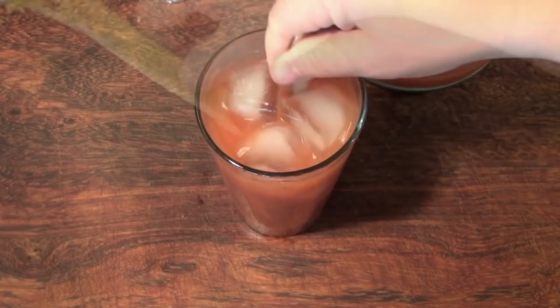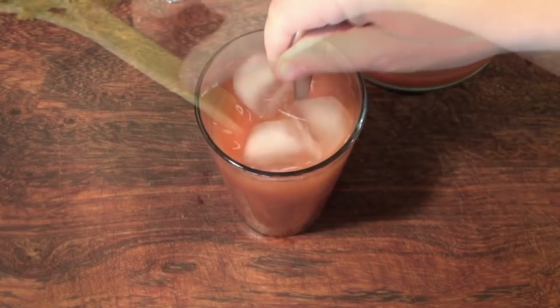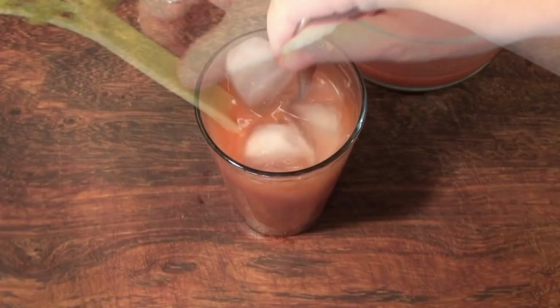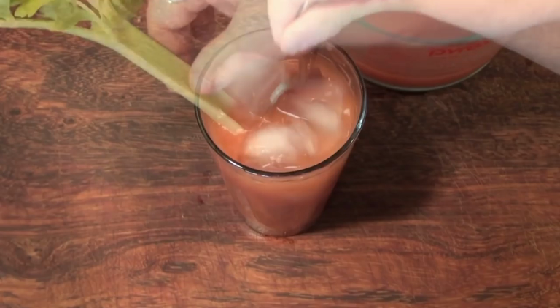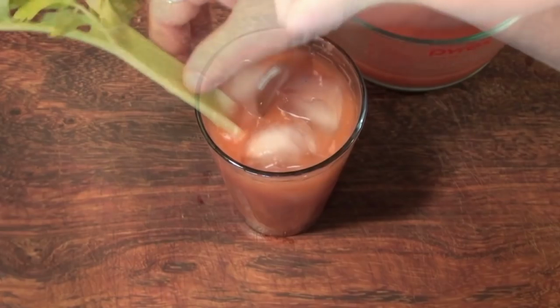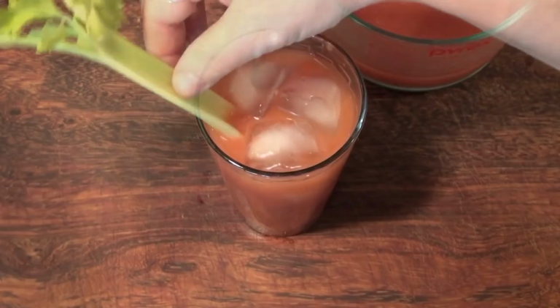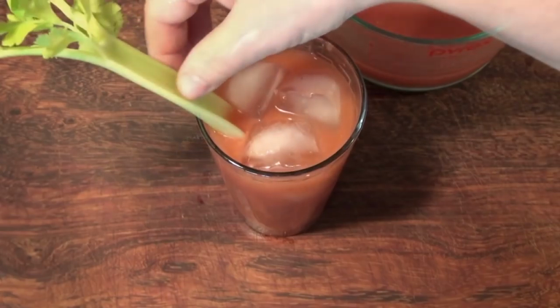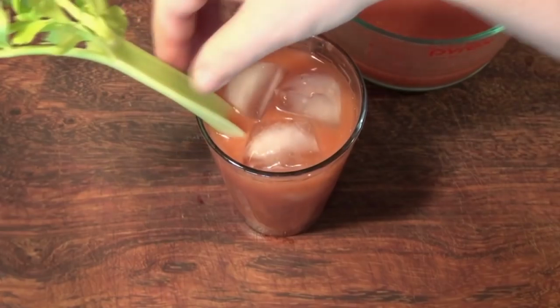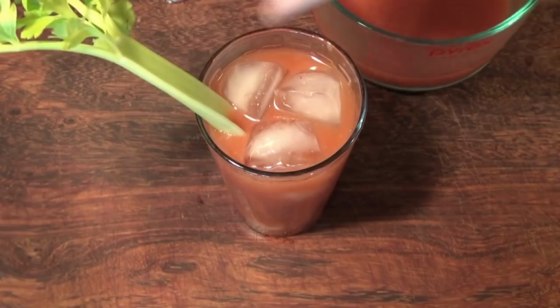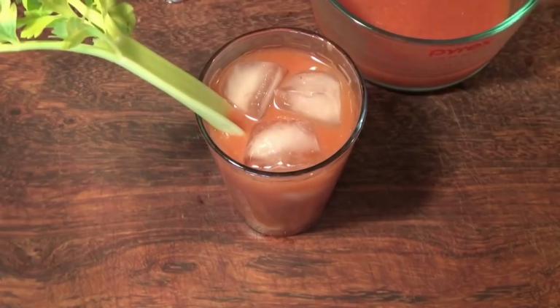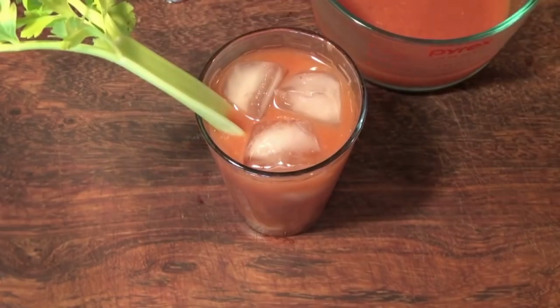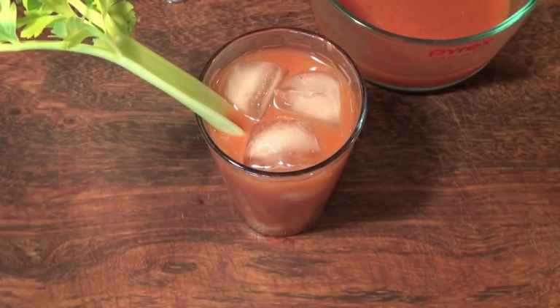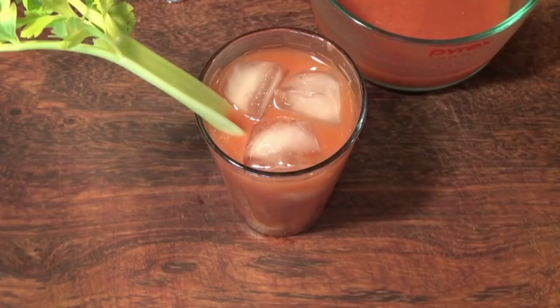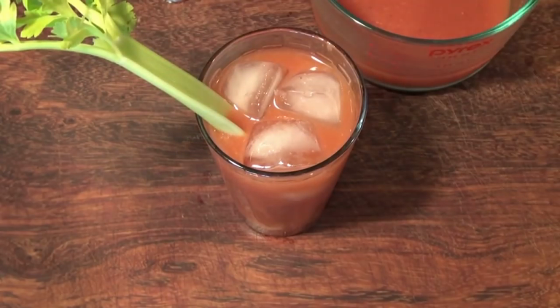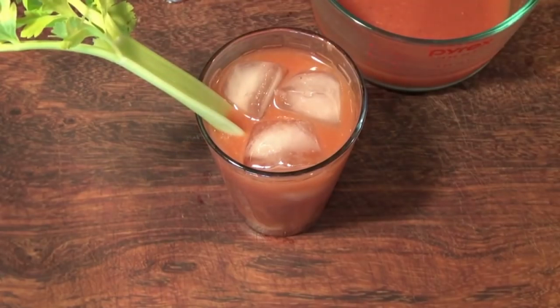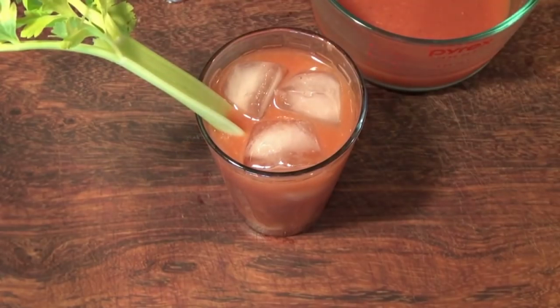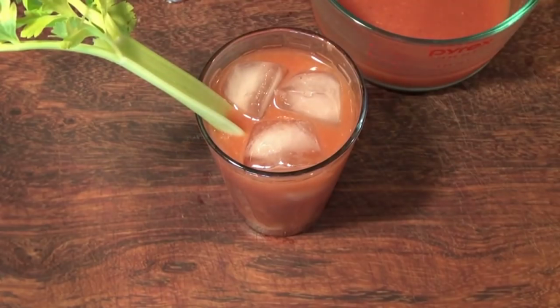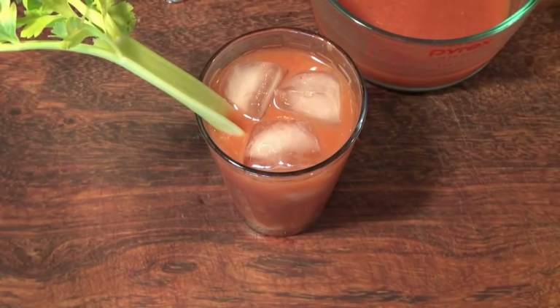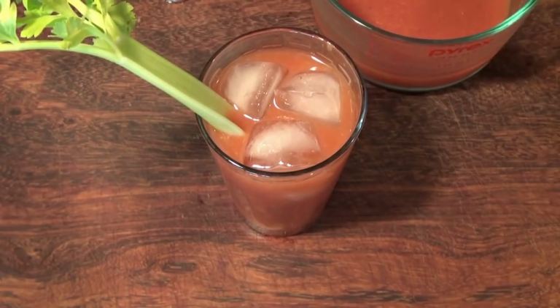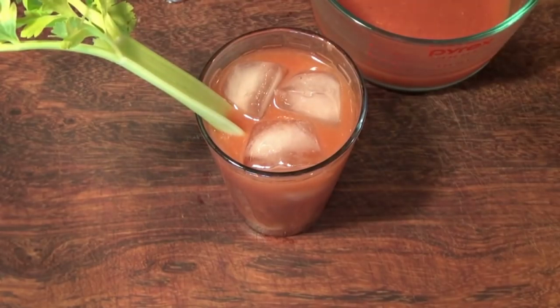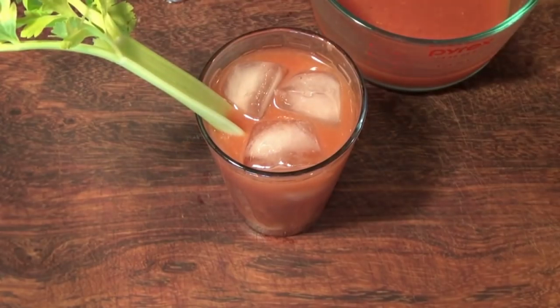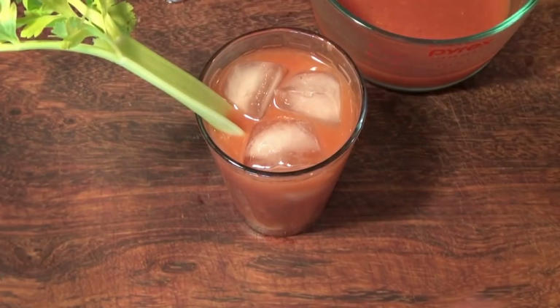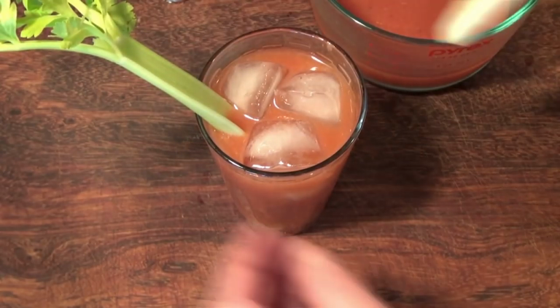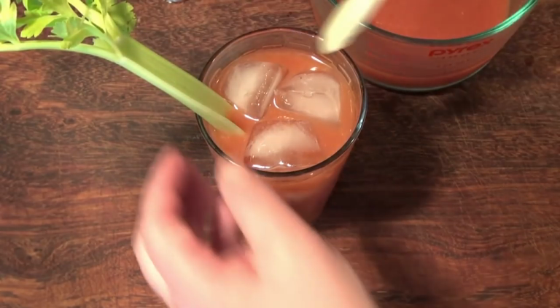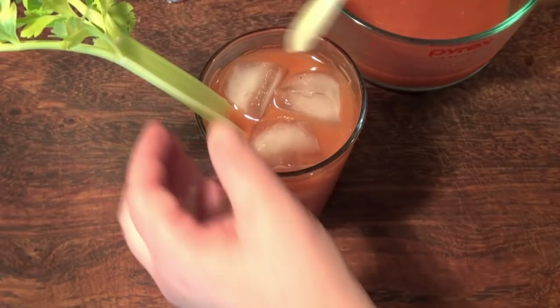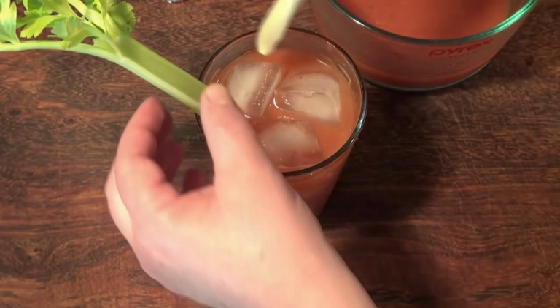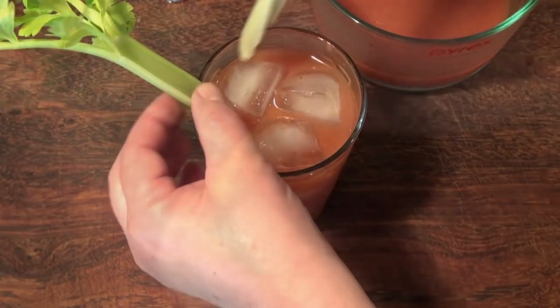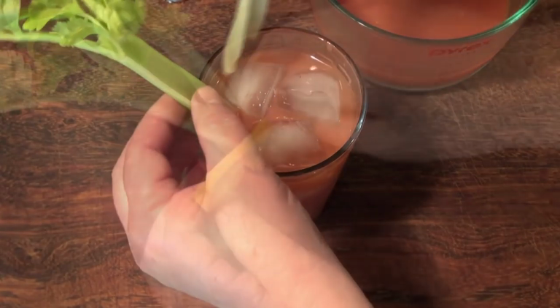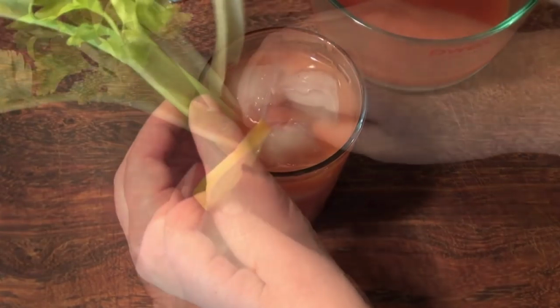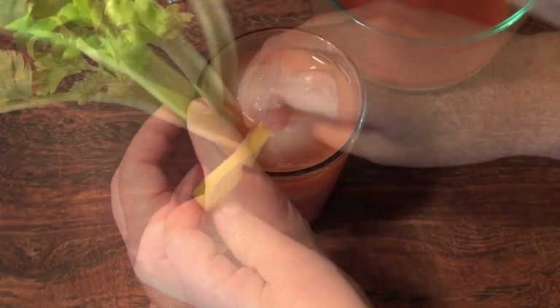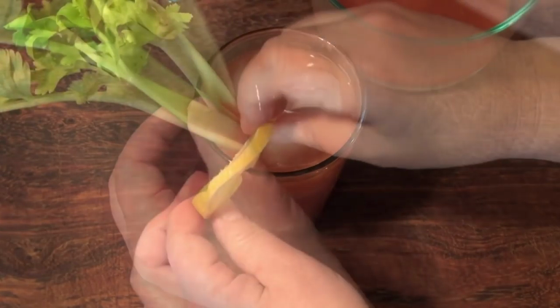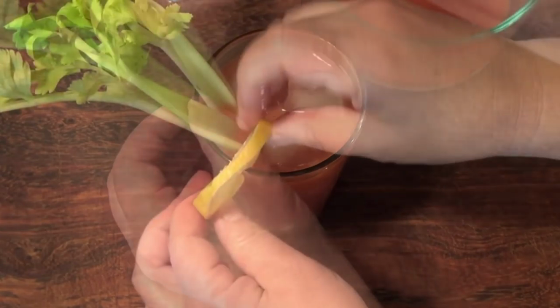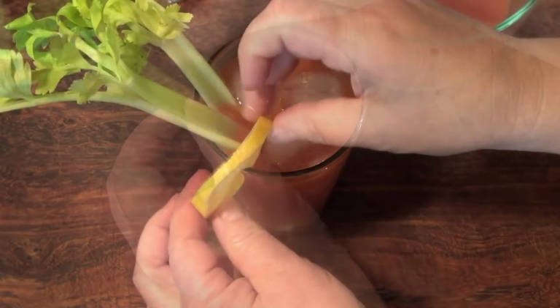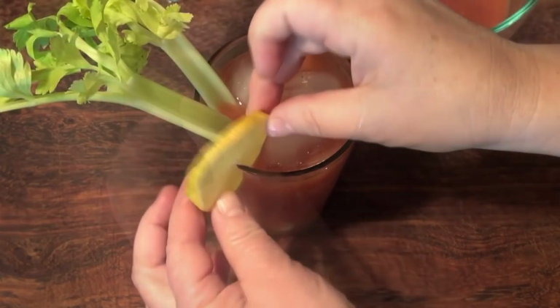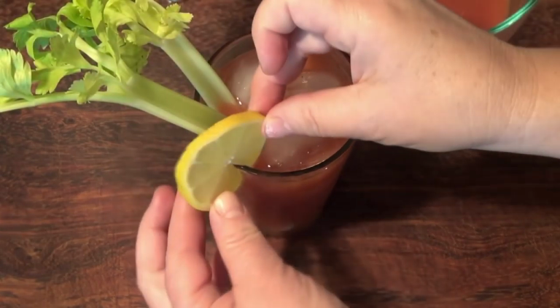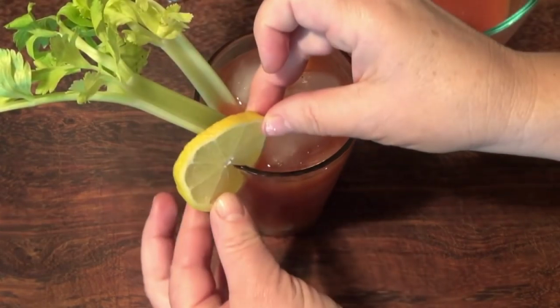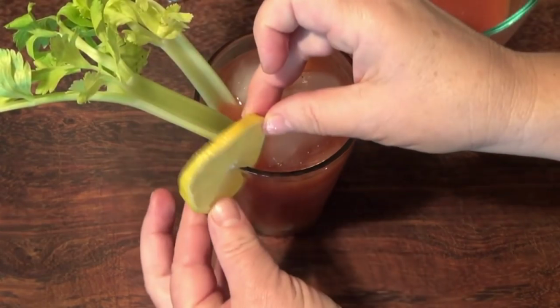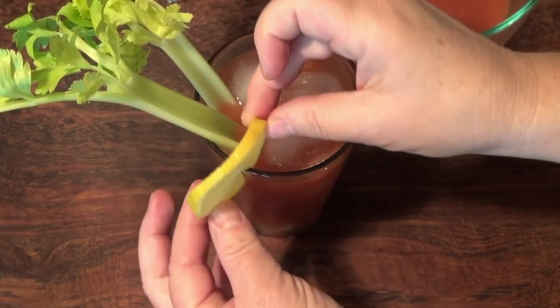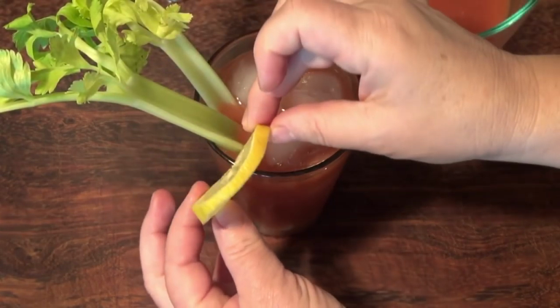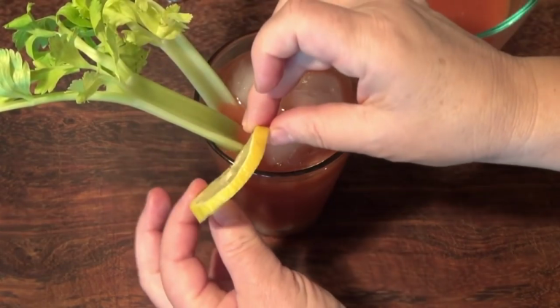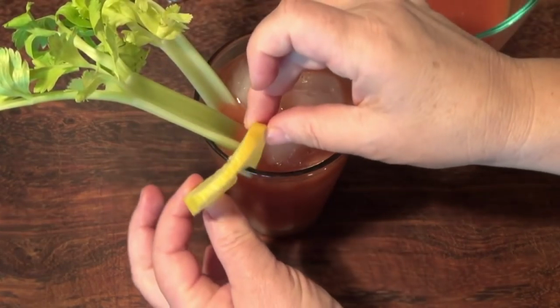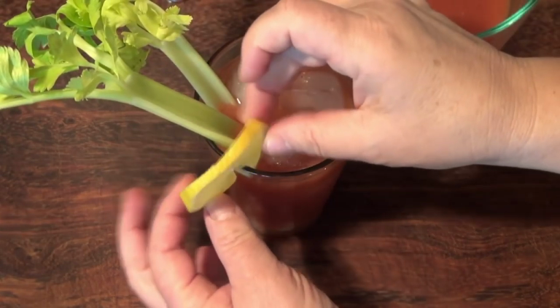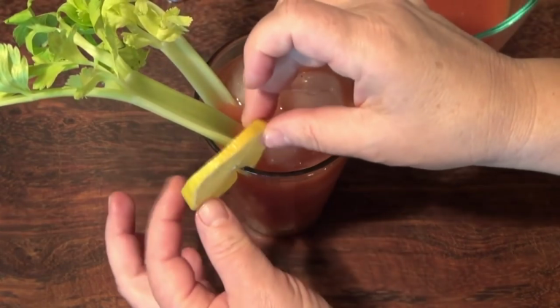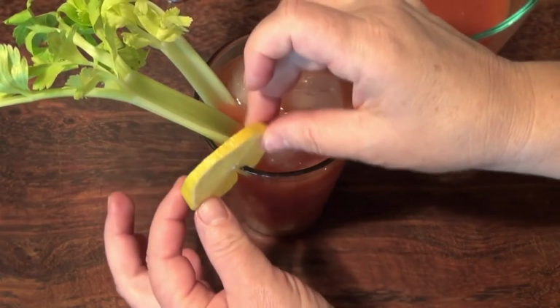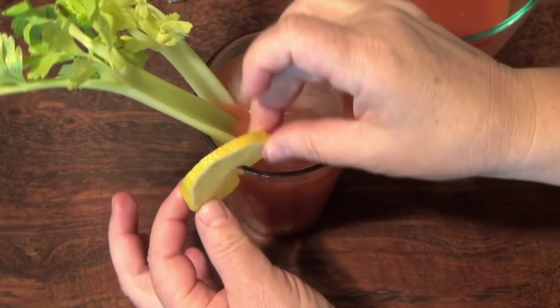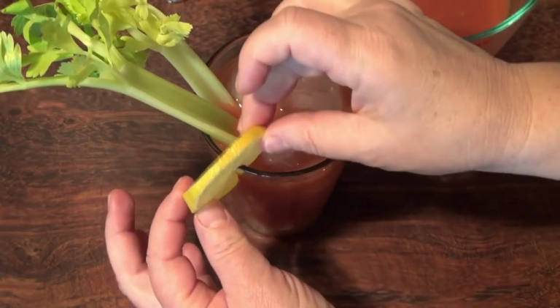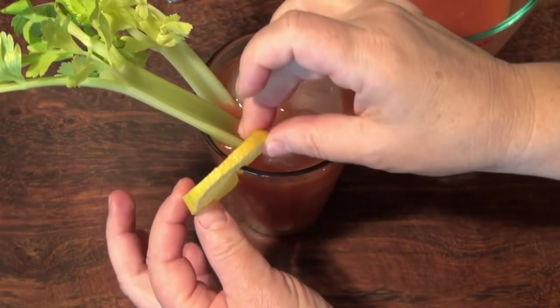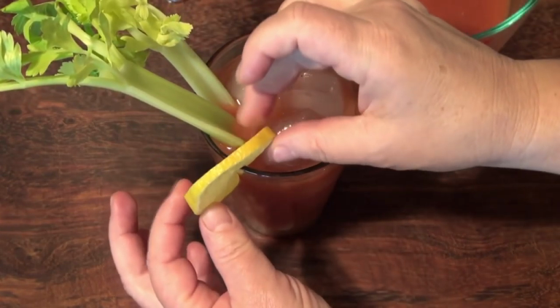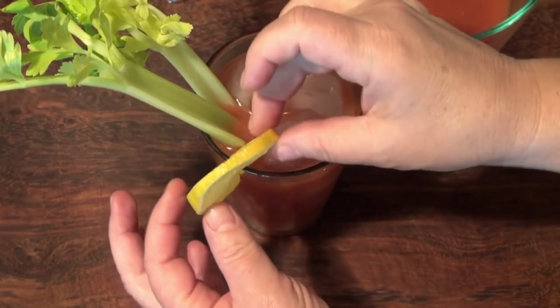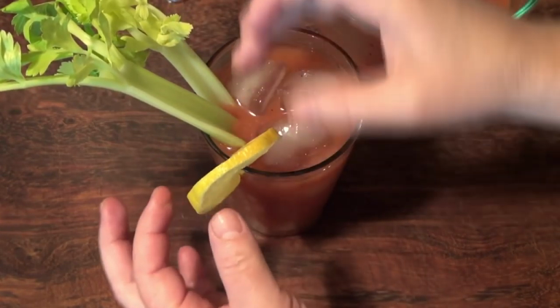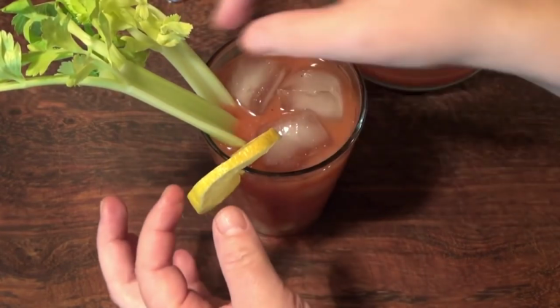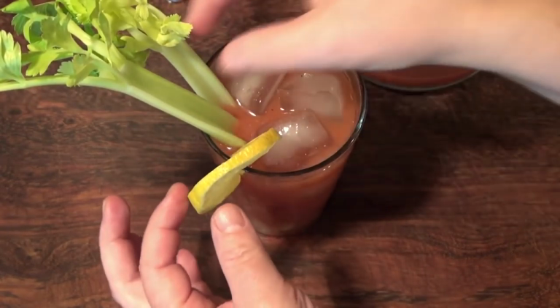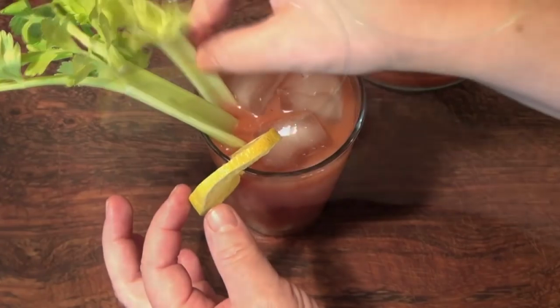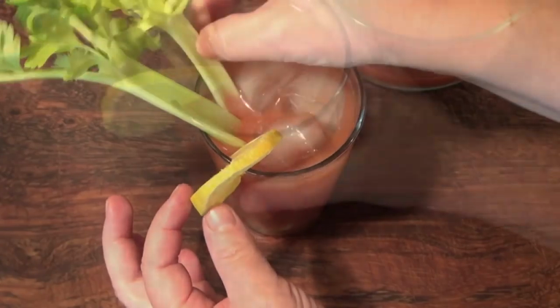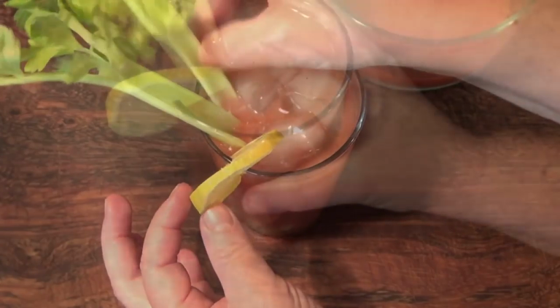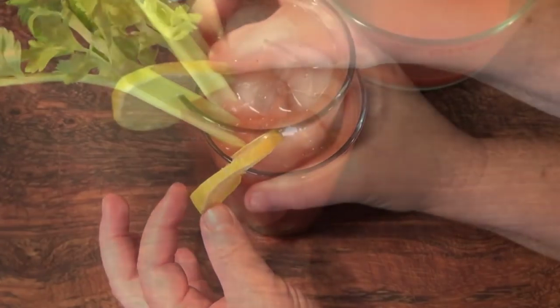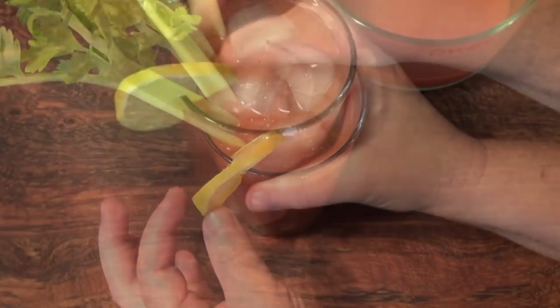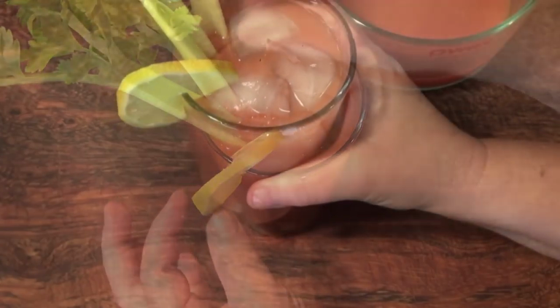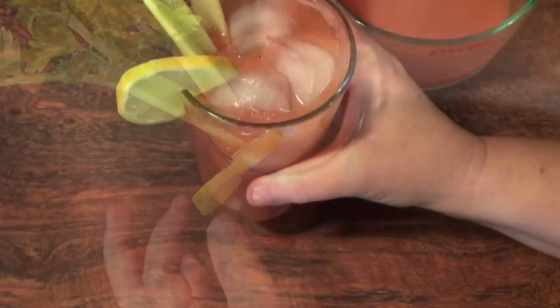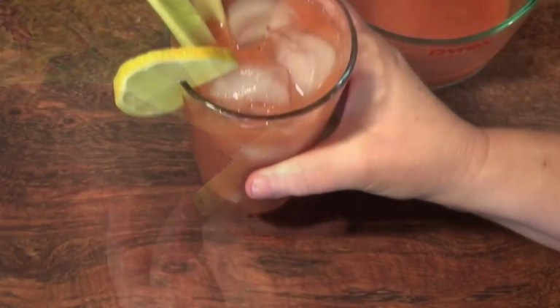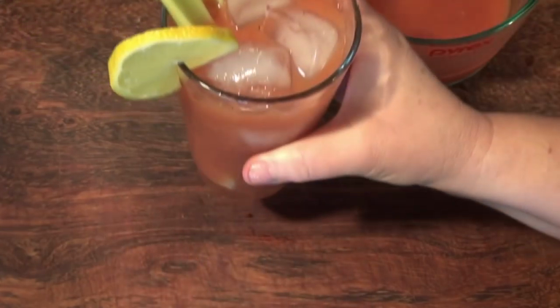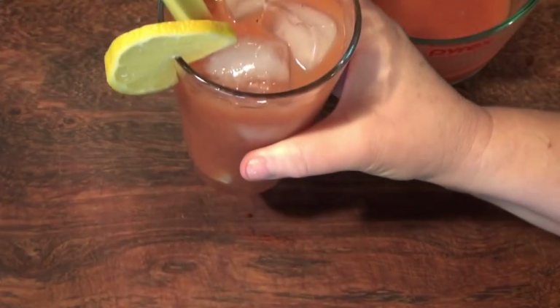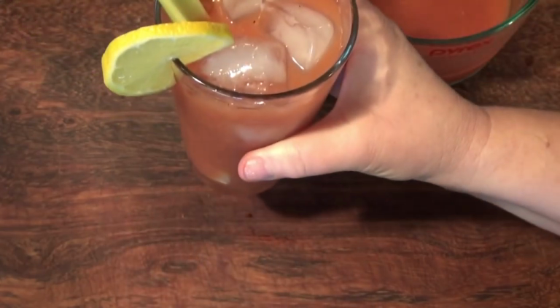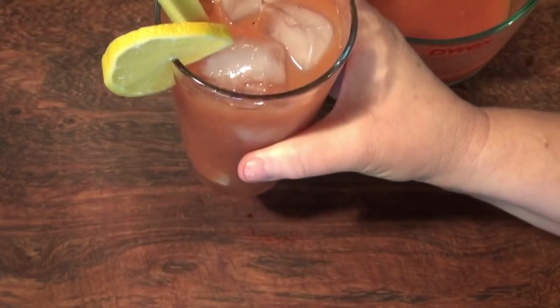Let's decorate this with some celery. I'm going to put a lemon slice on the glass. Salud!